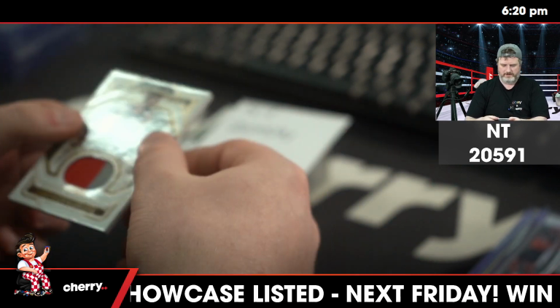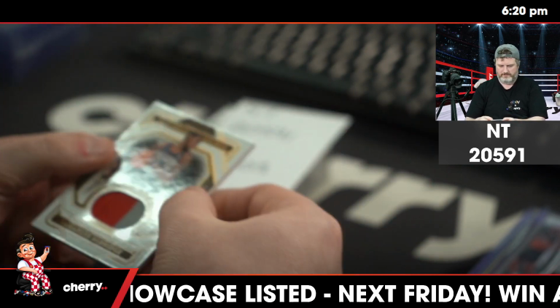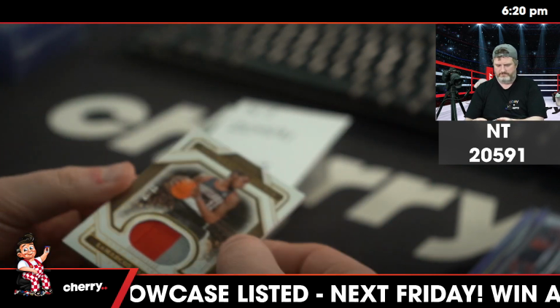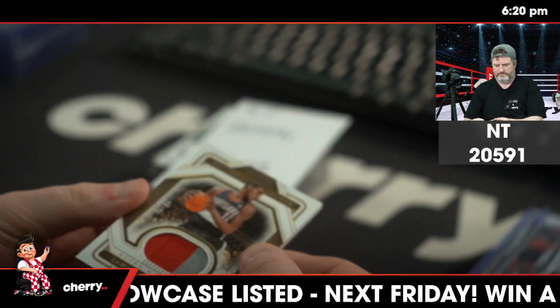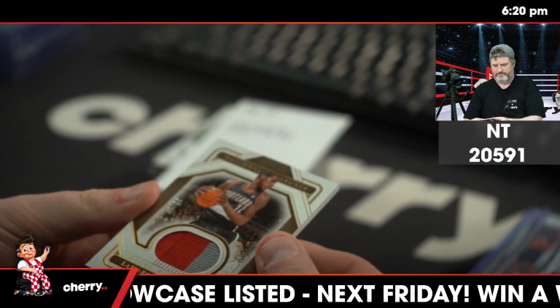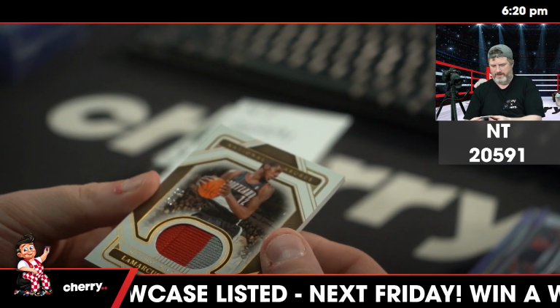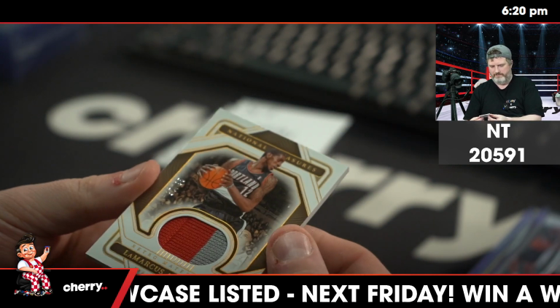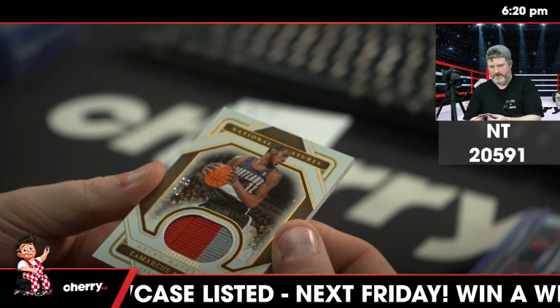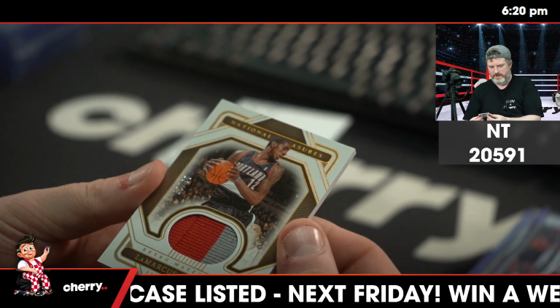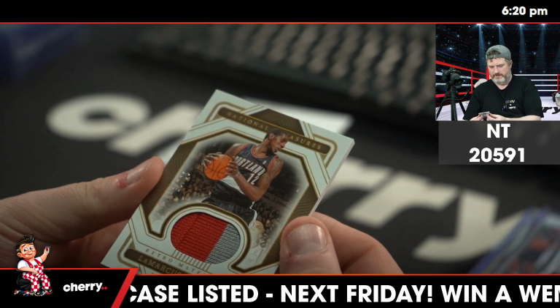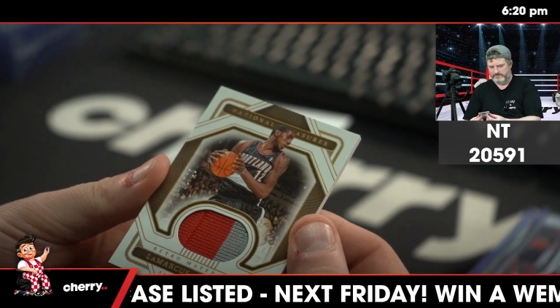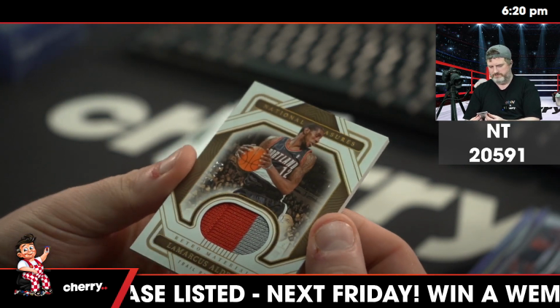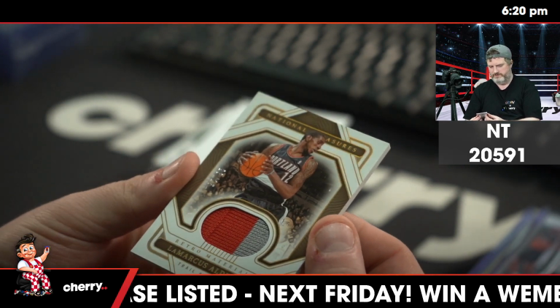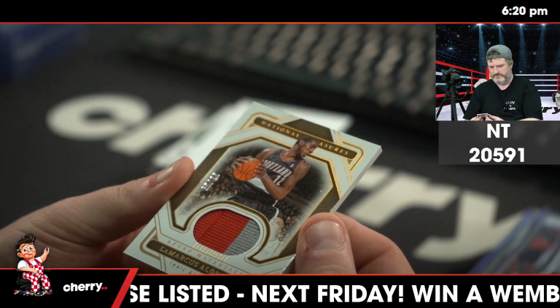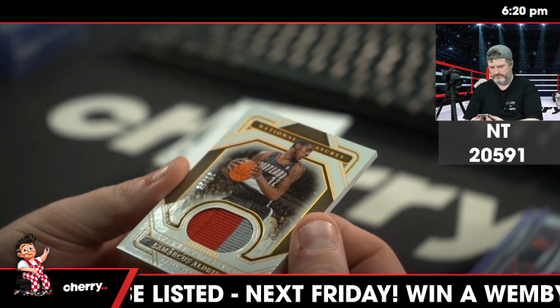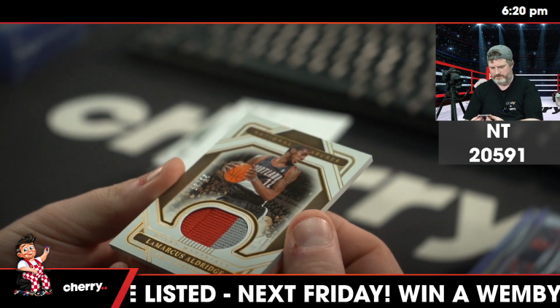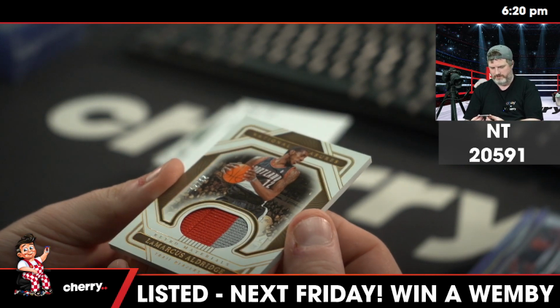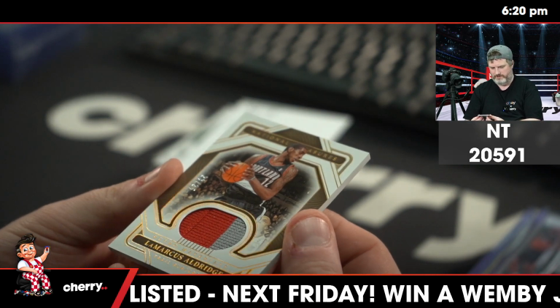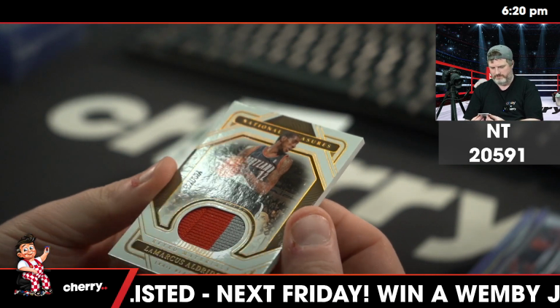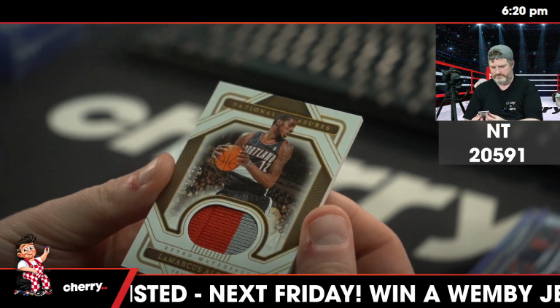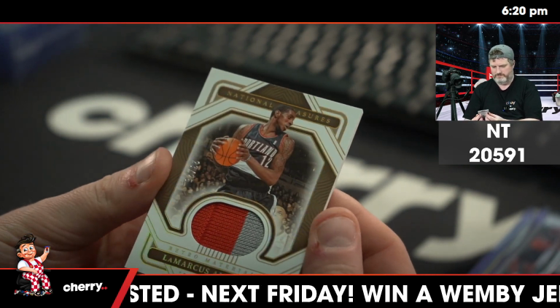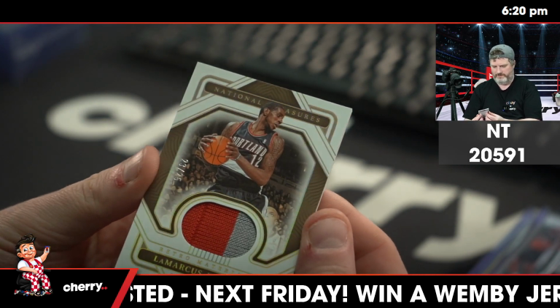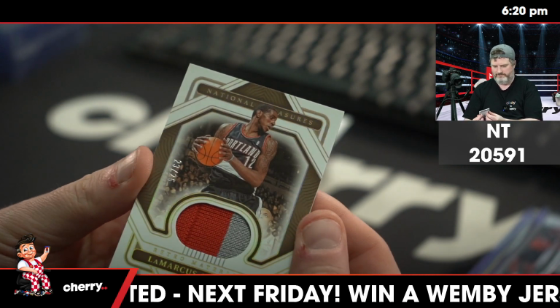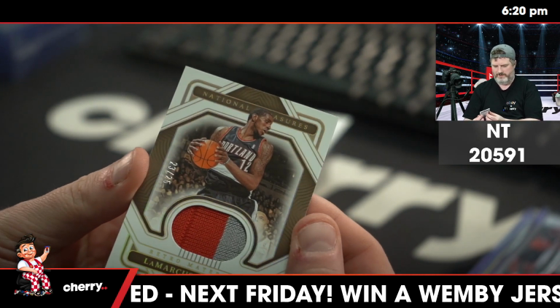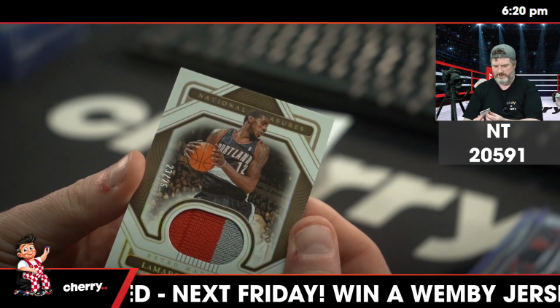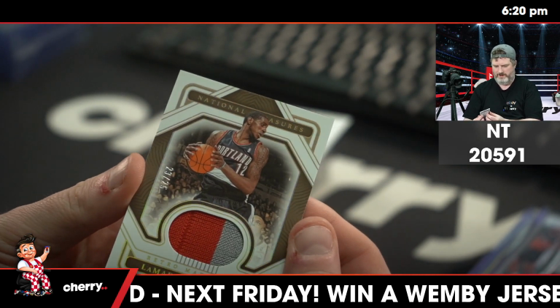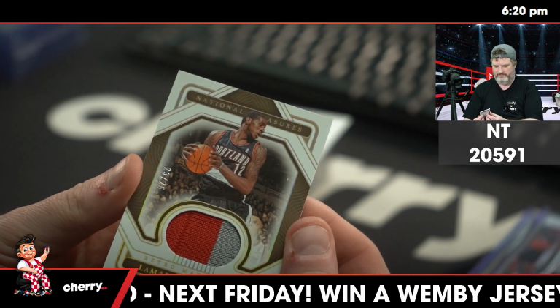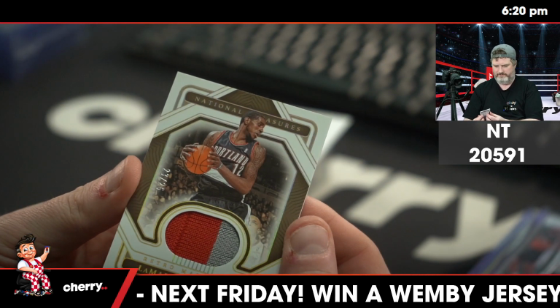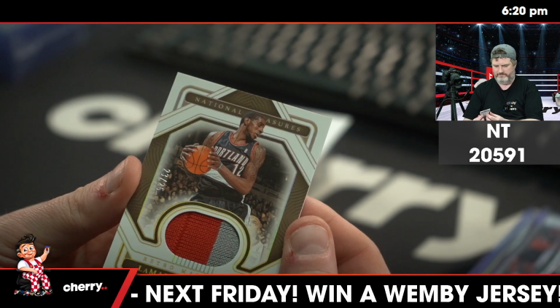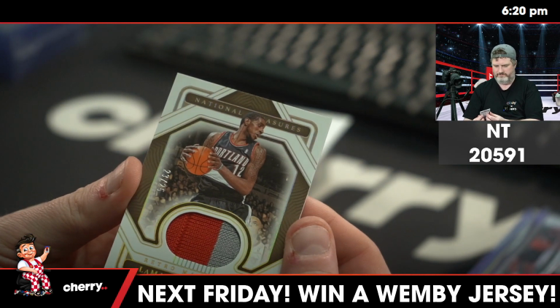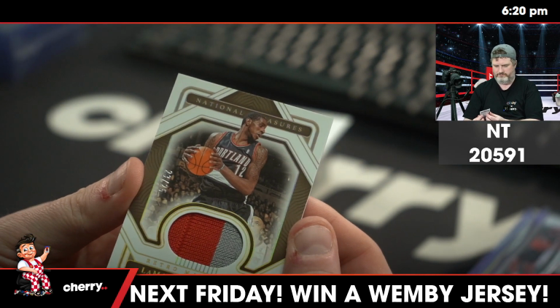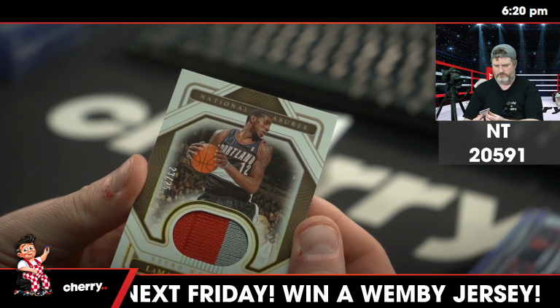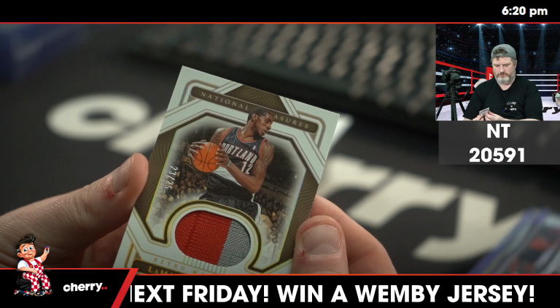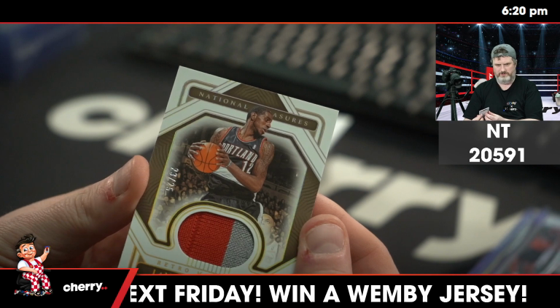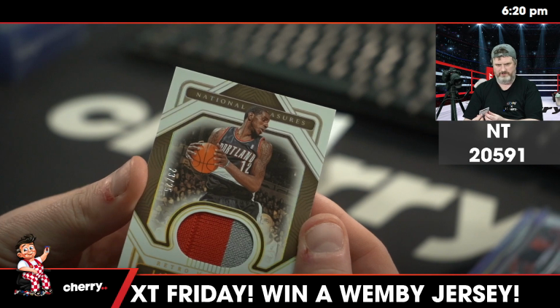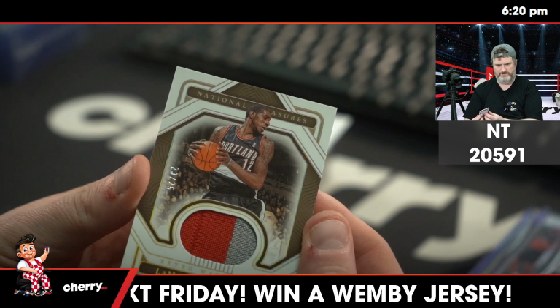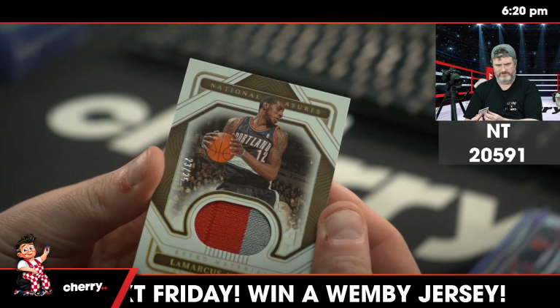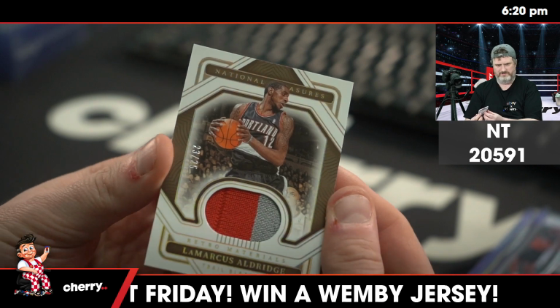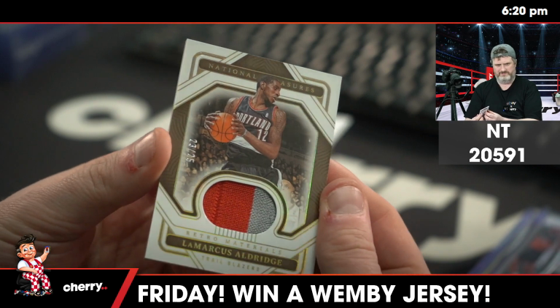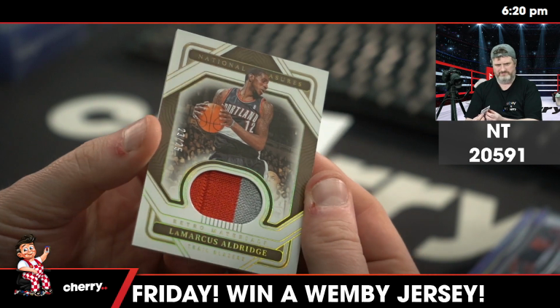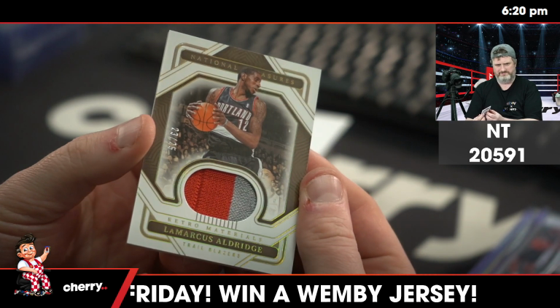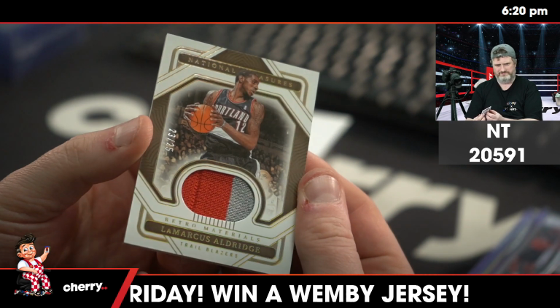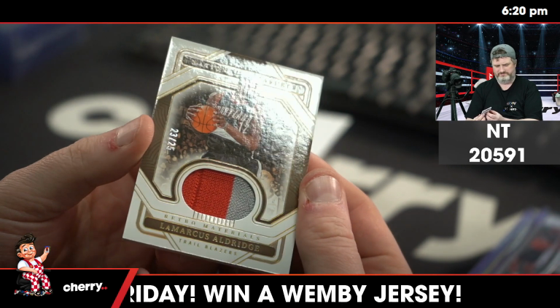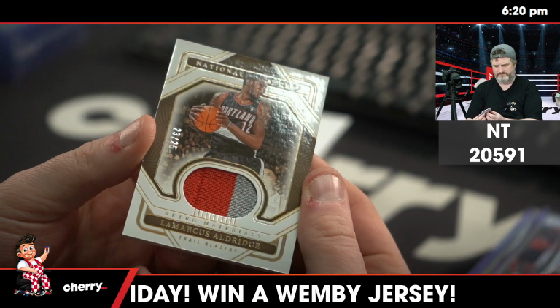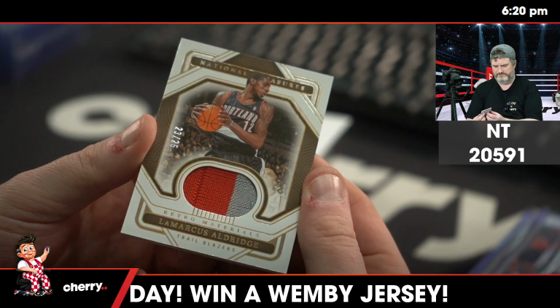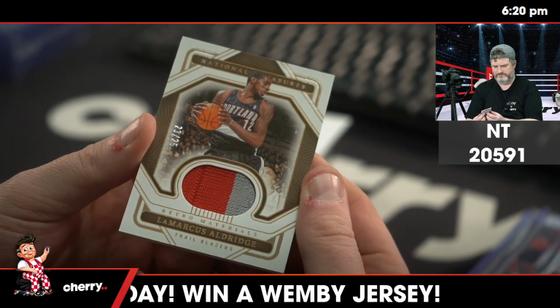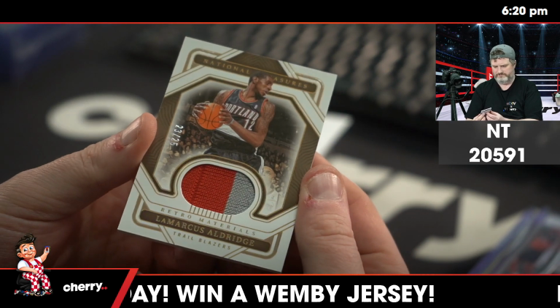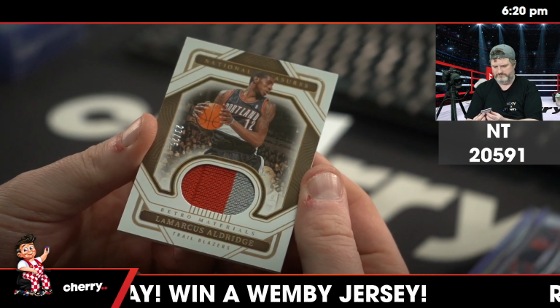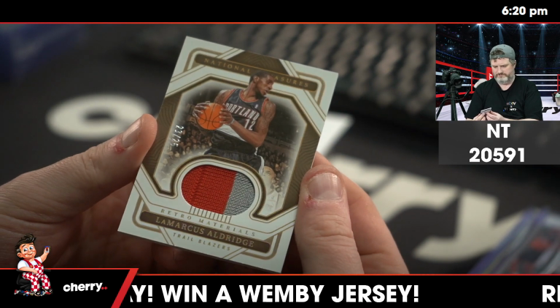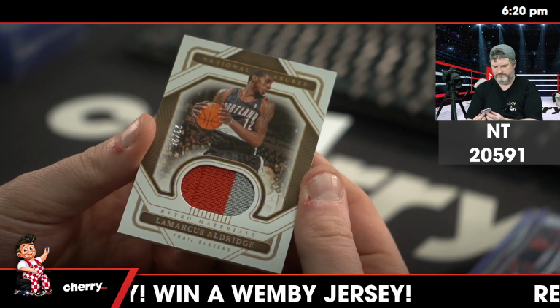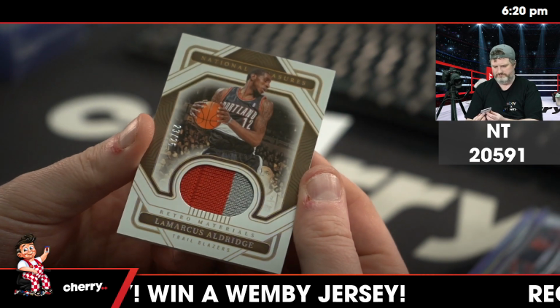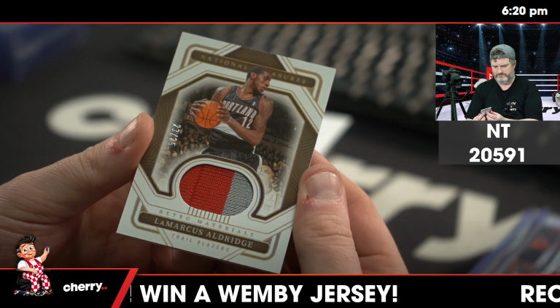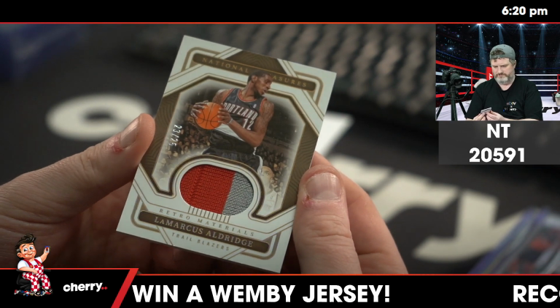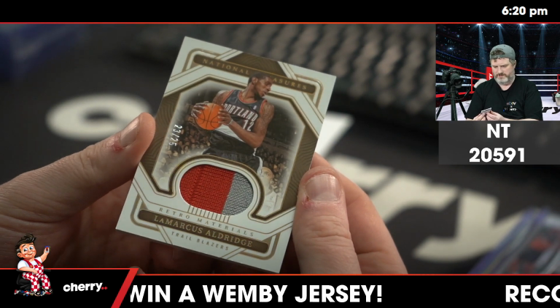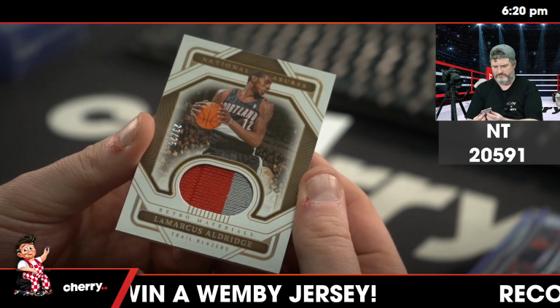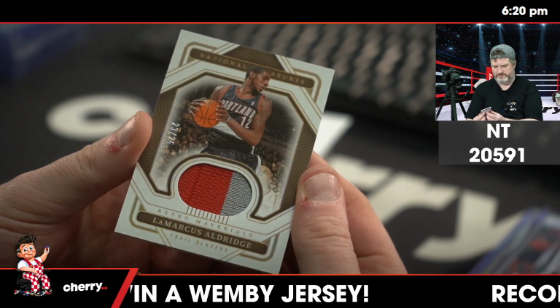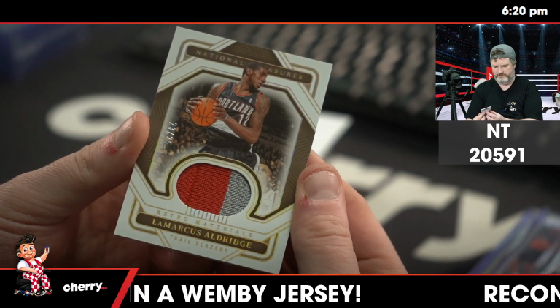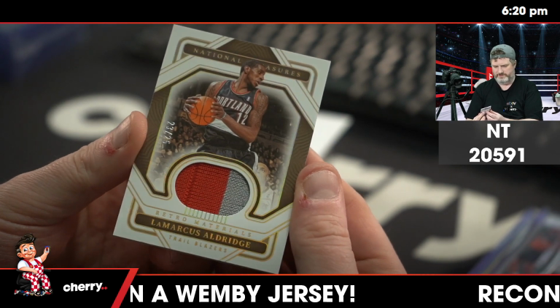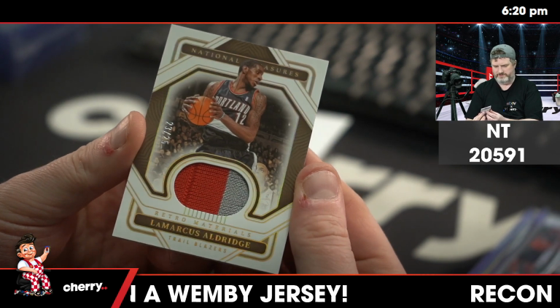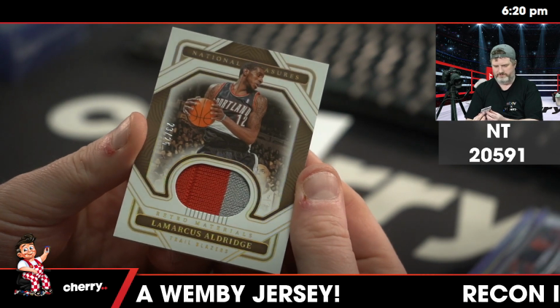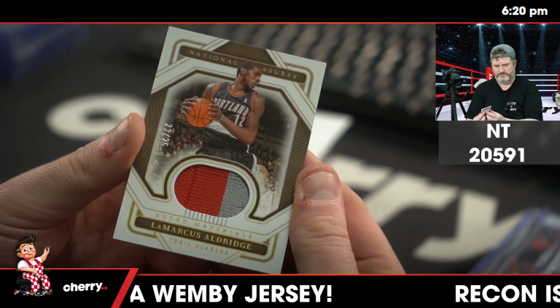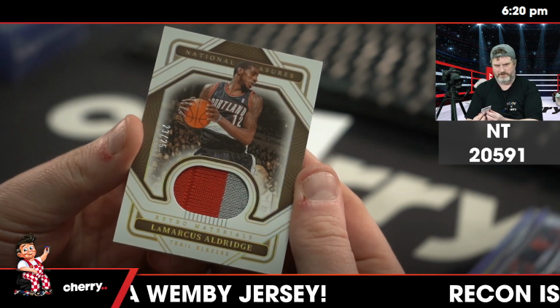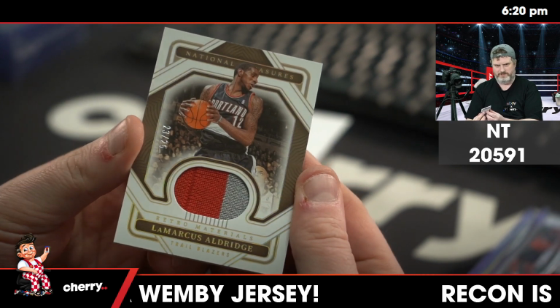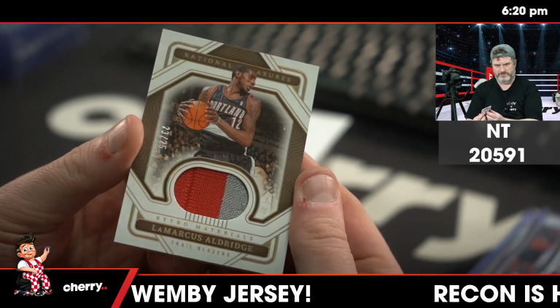LMA 23 of 25, Portland Retro Materials patch.